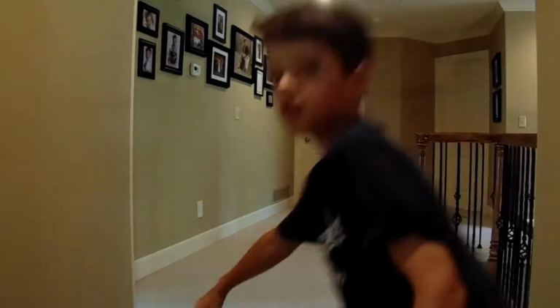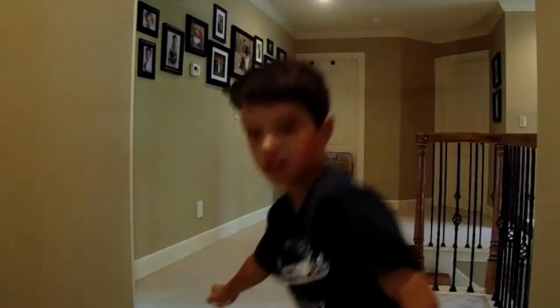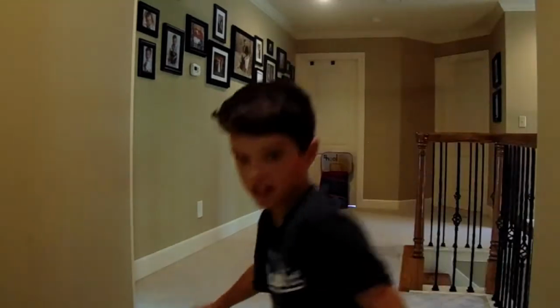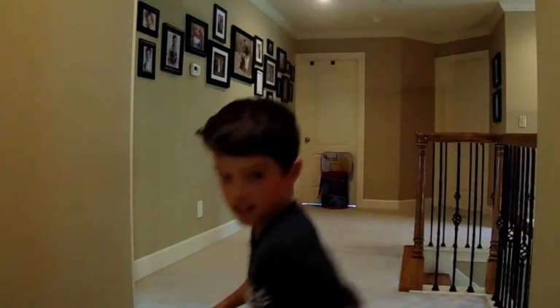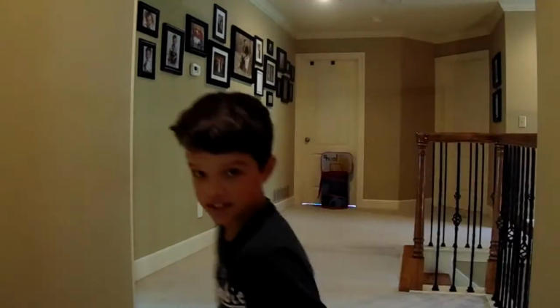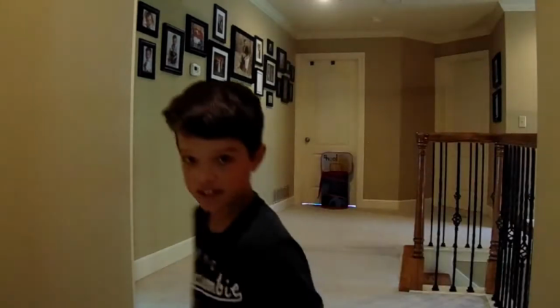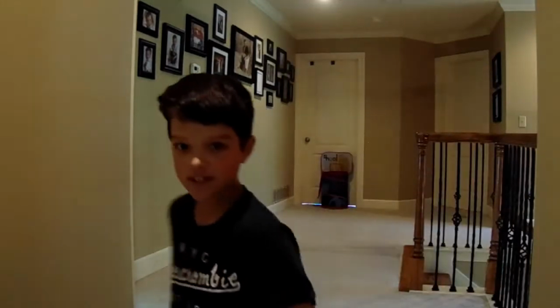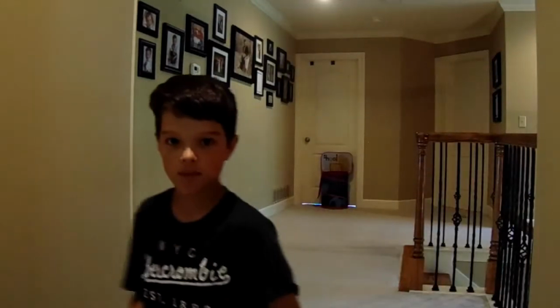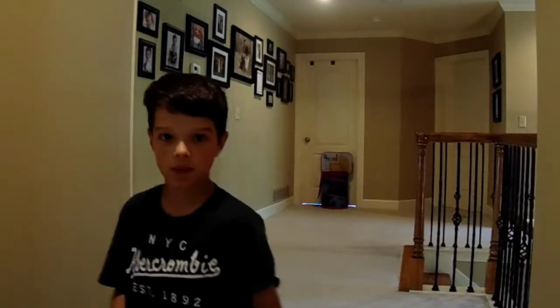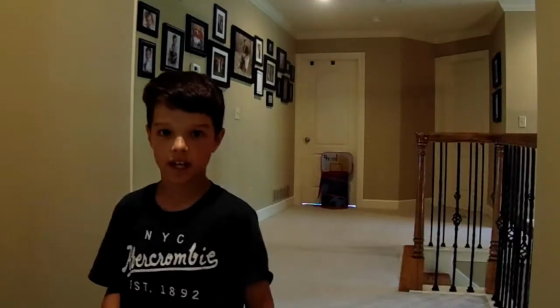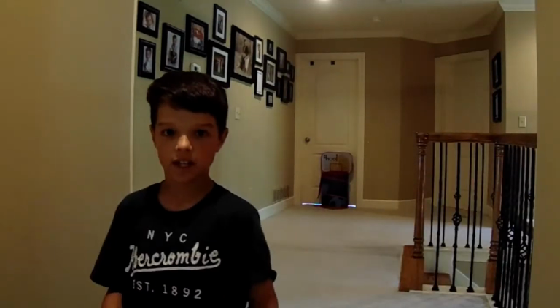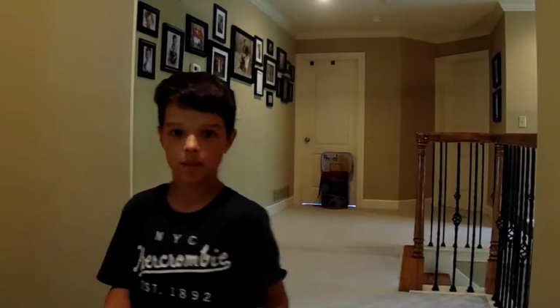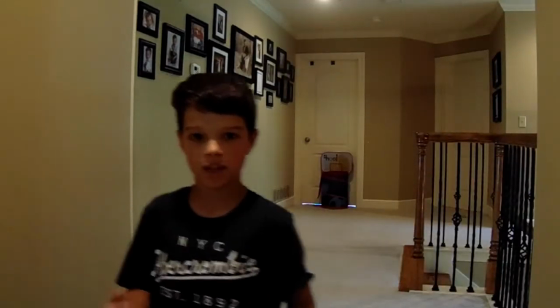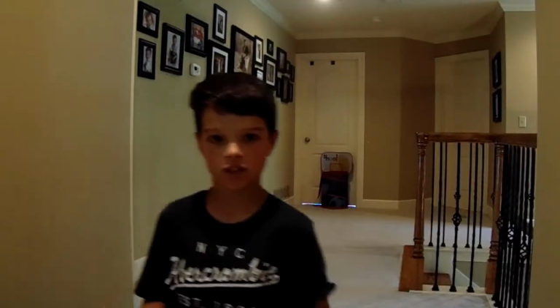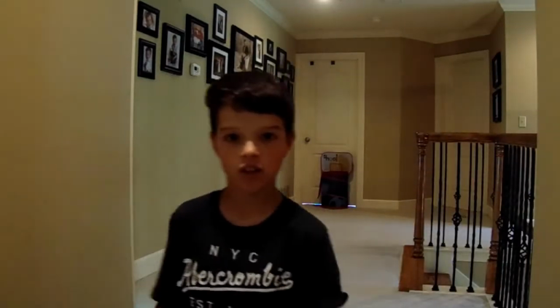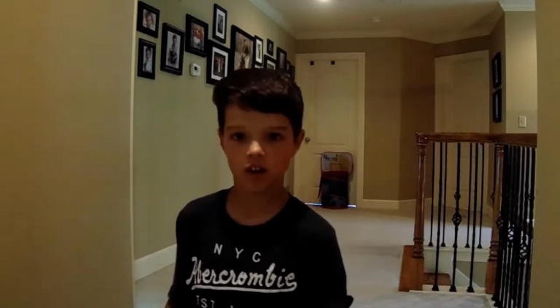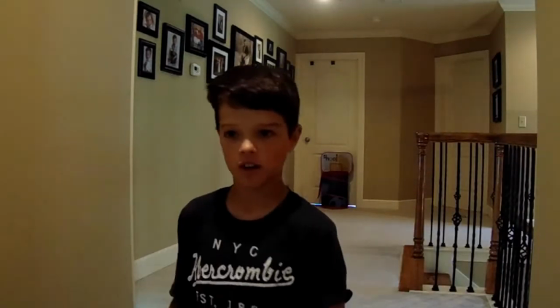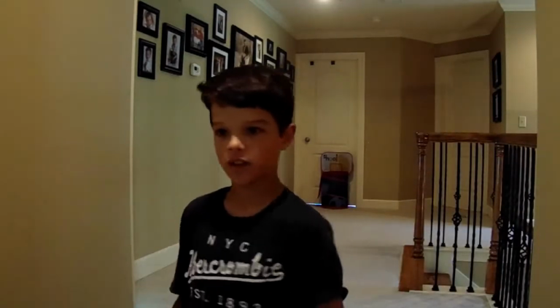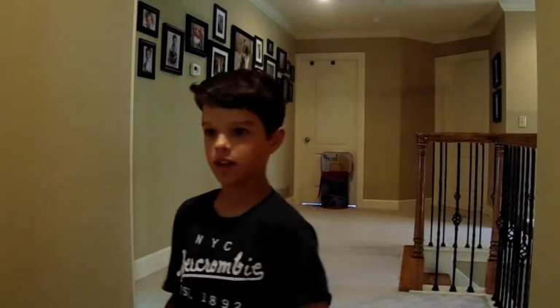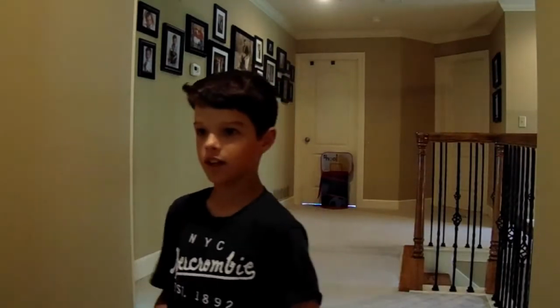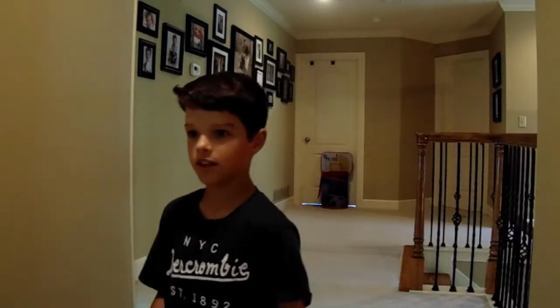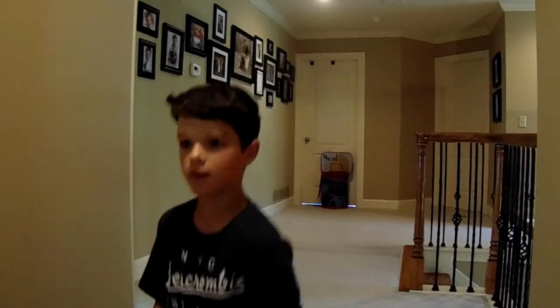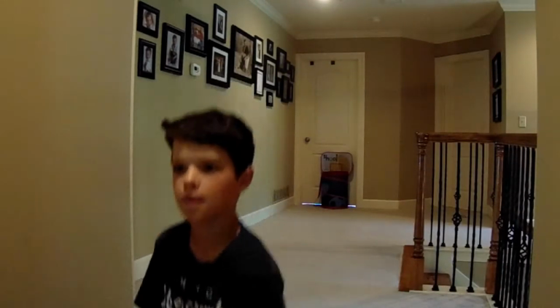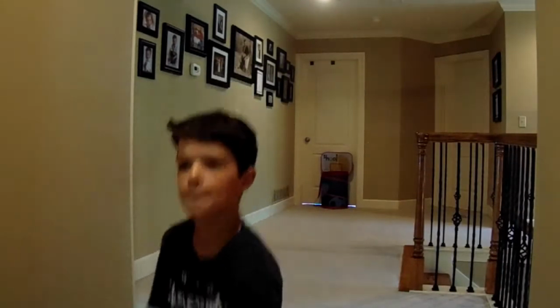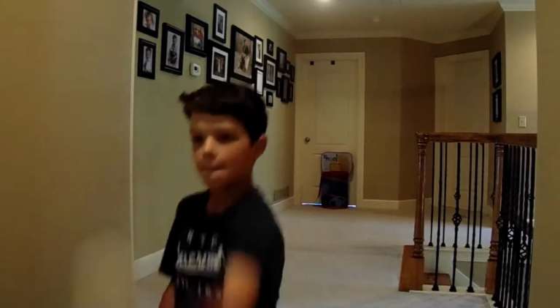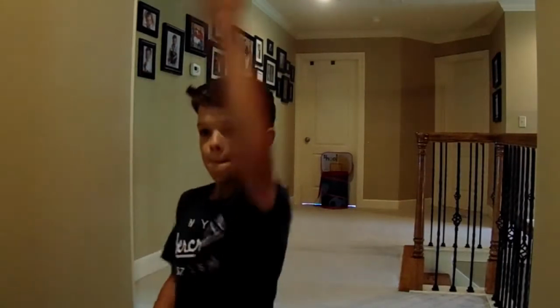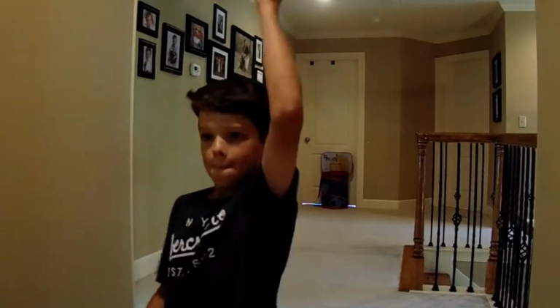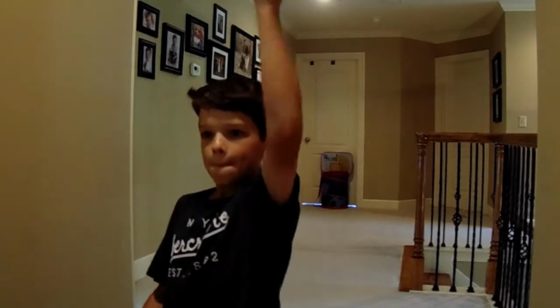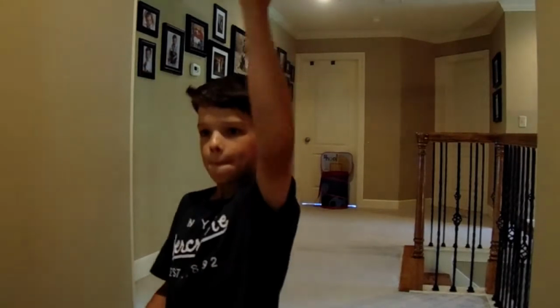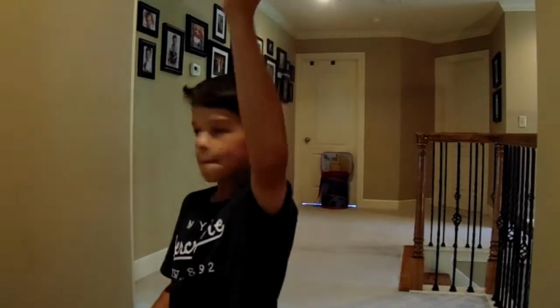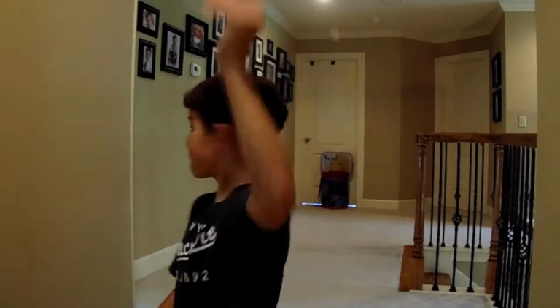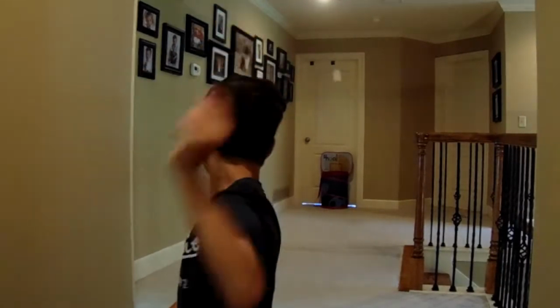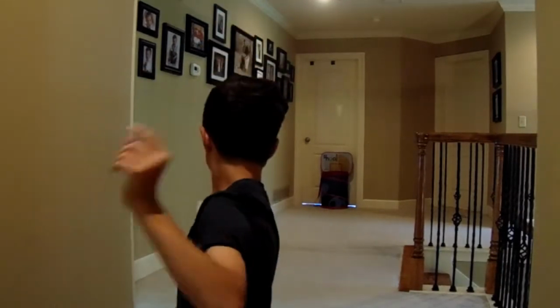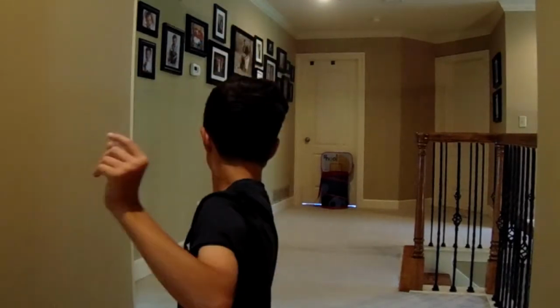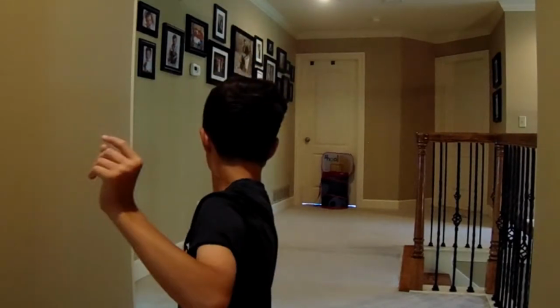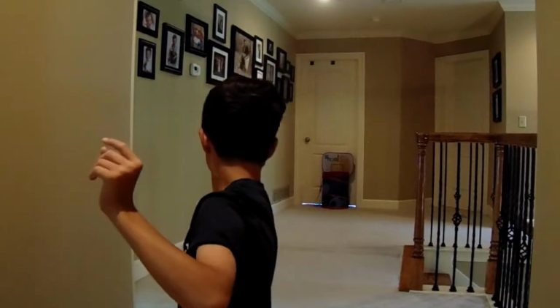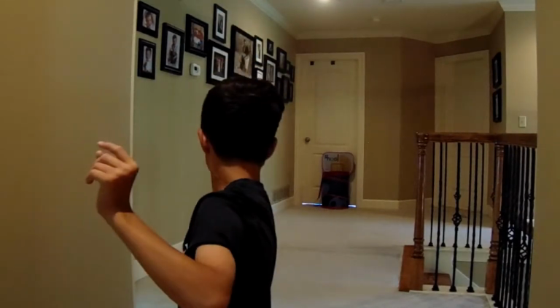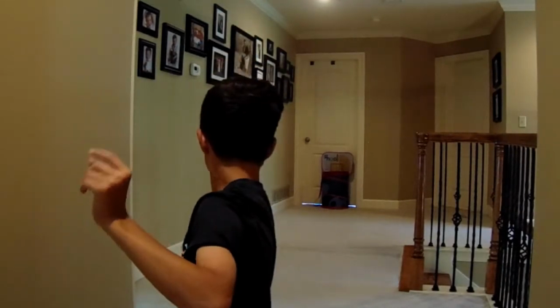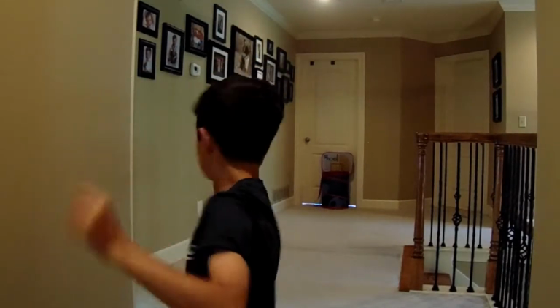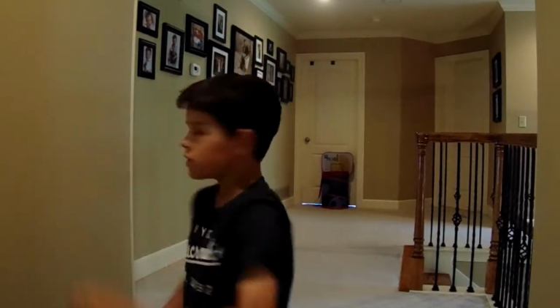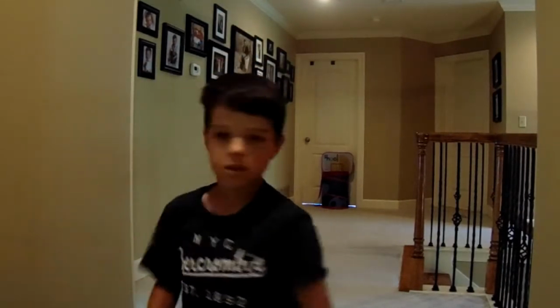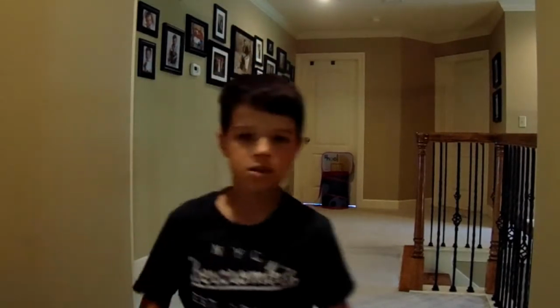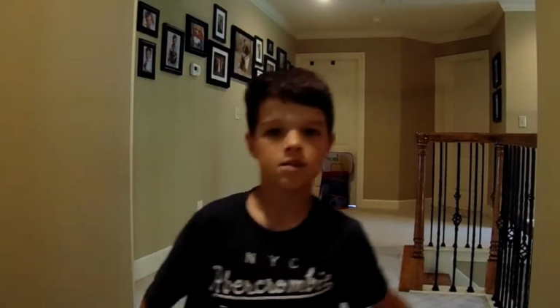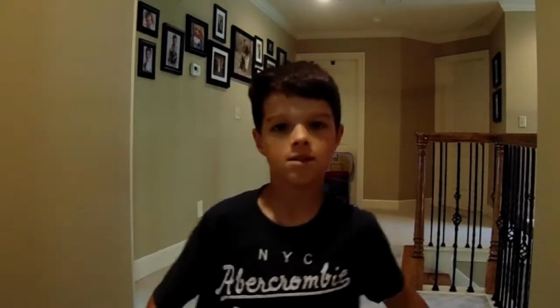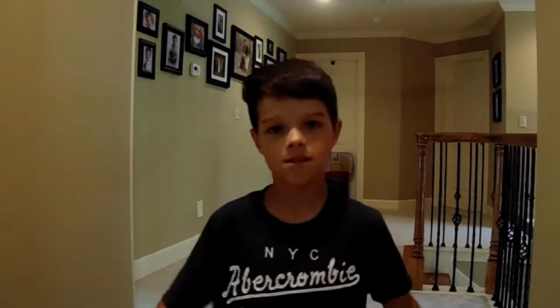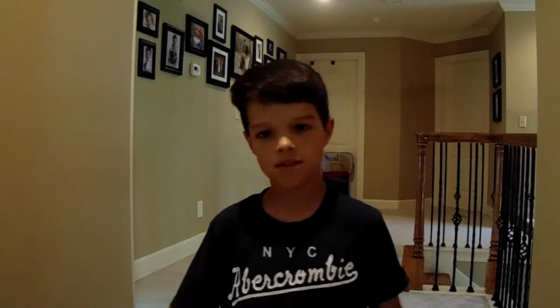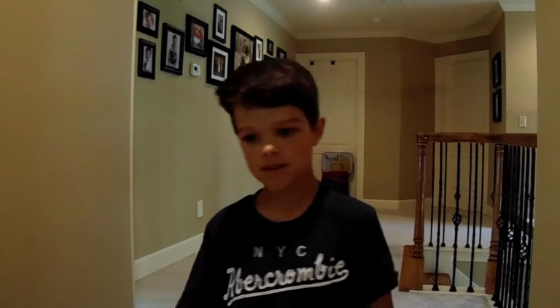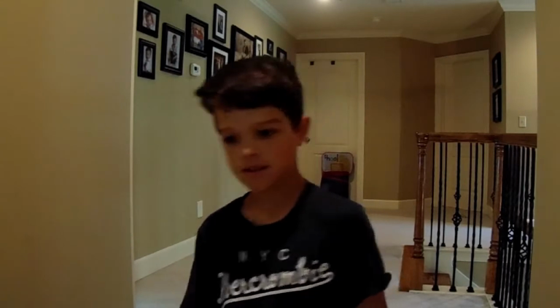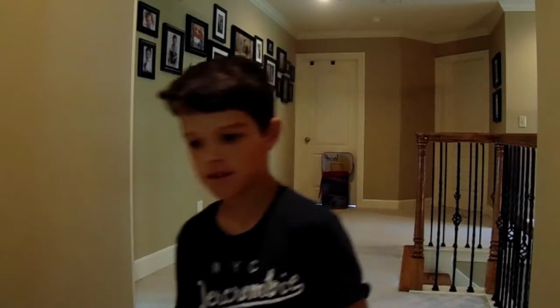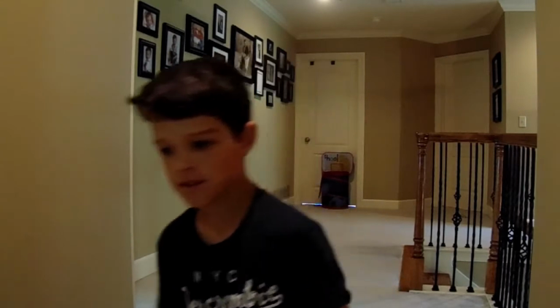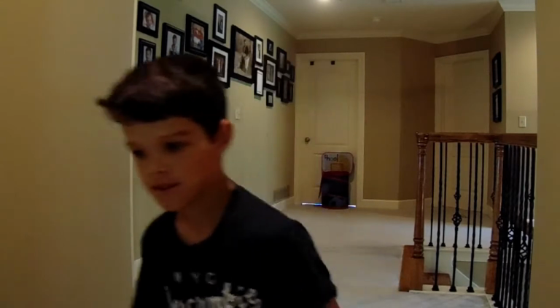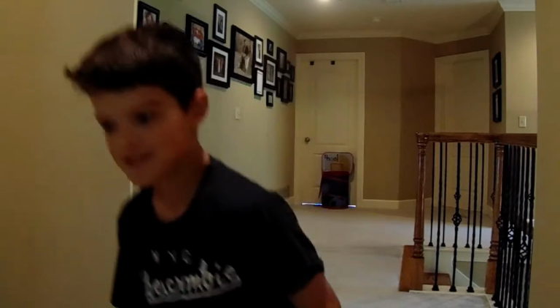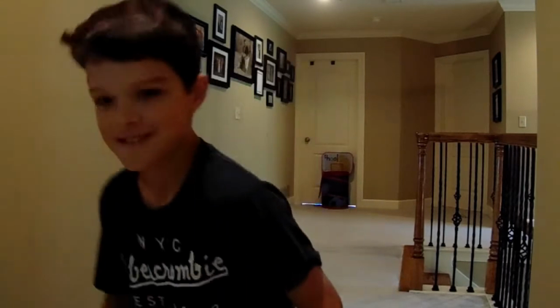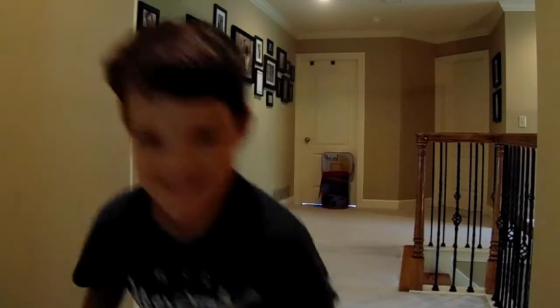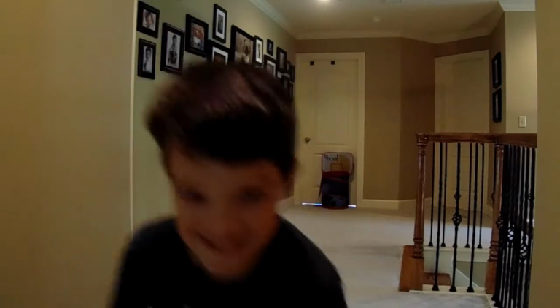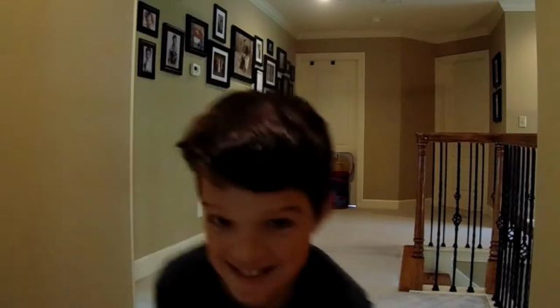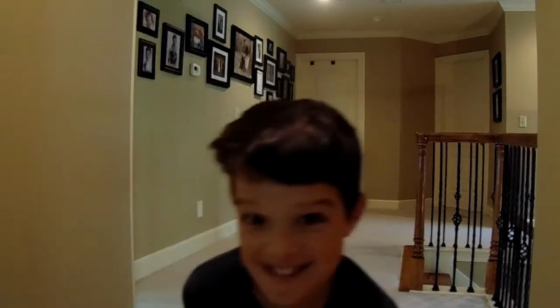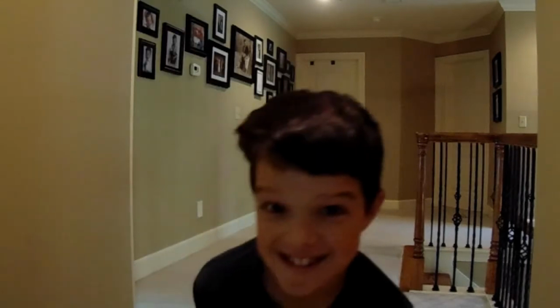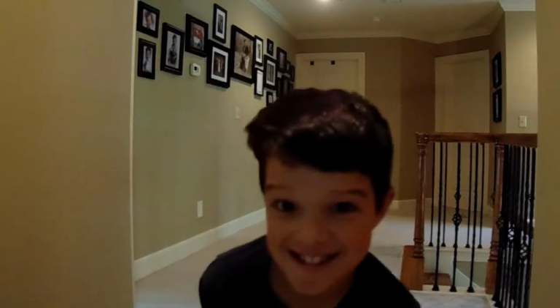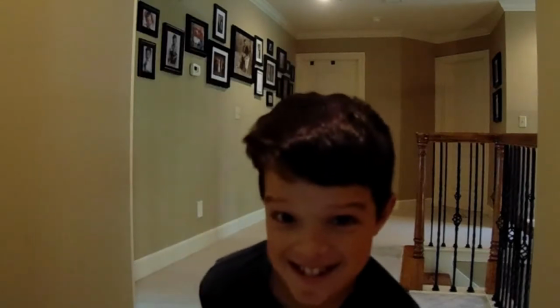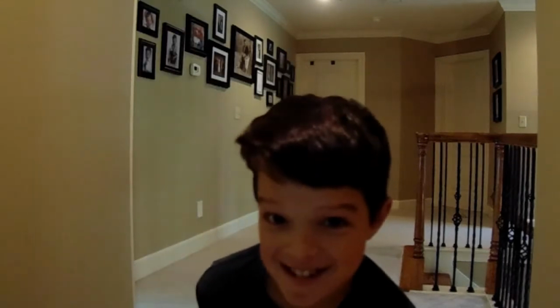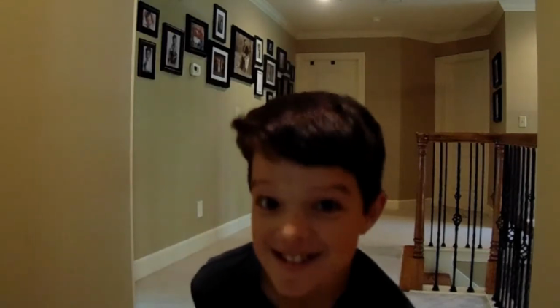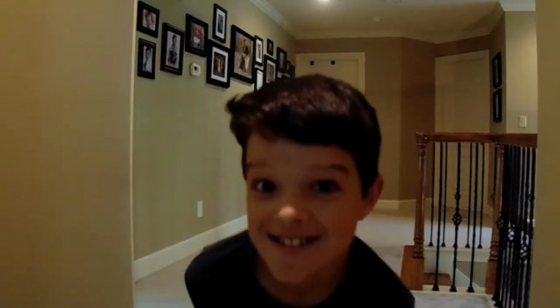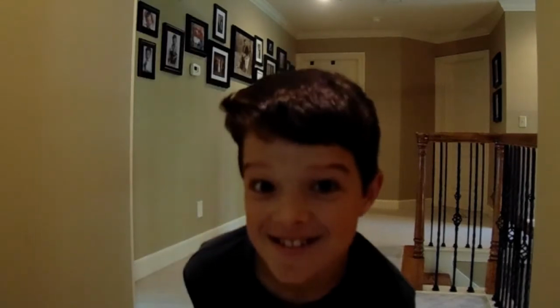Guys, this is the behind the back shot - on the knees. Let's go.